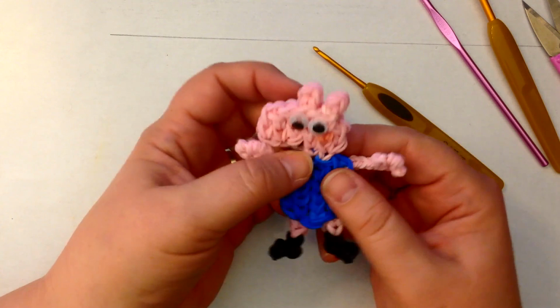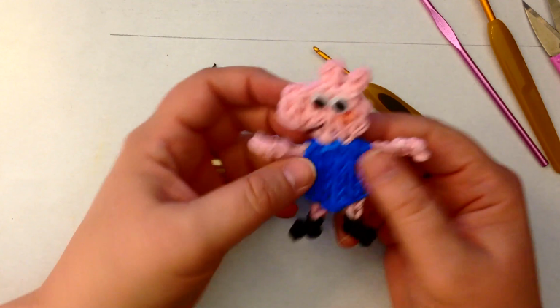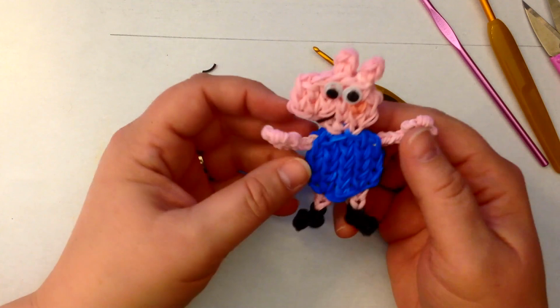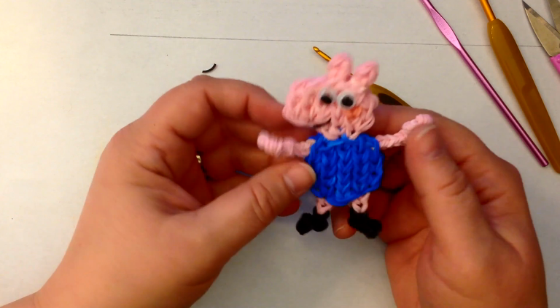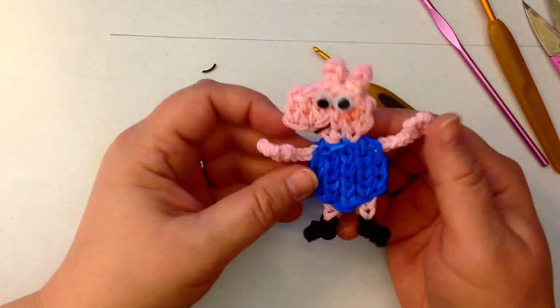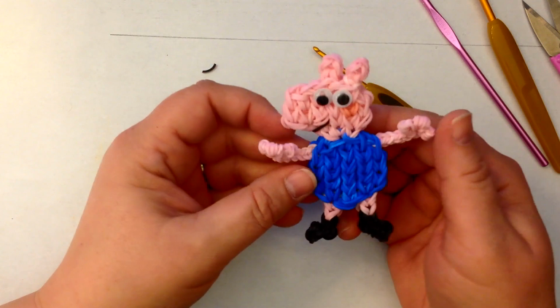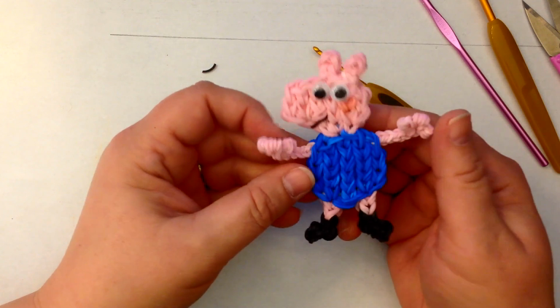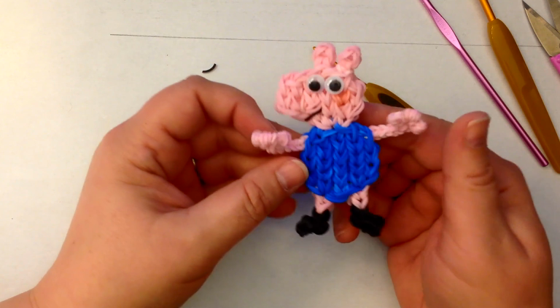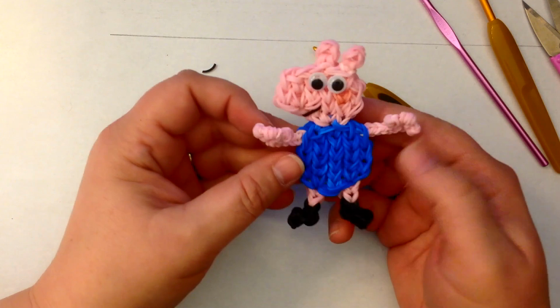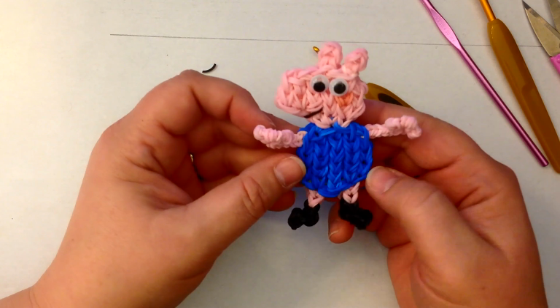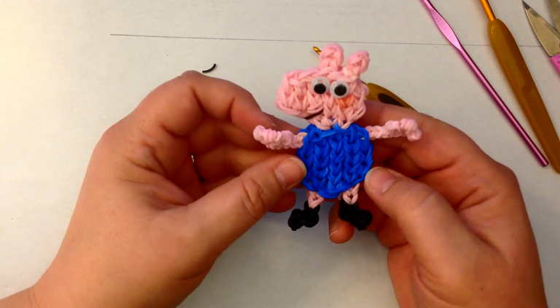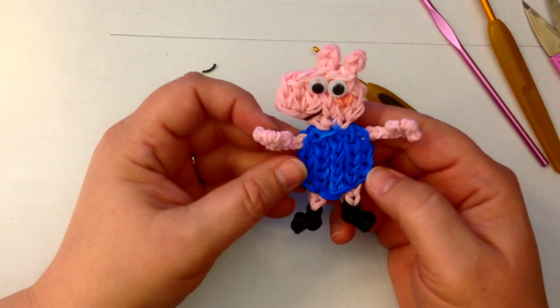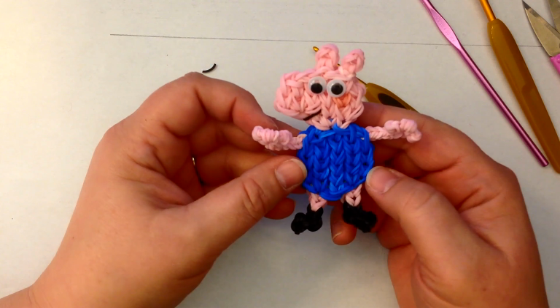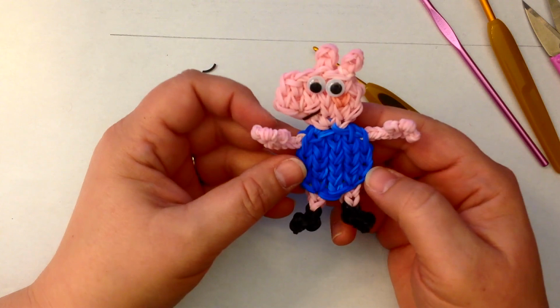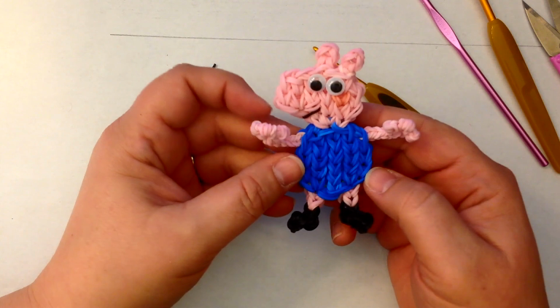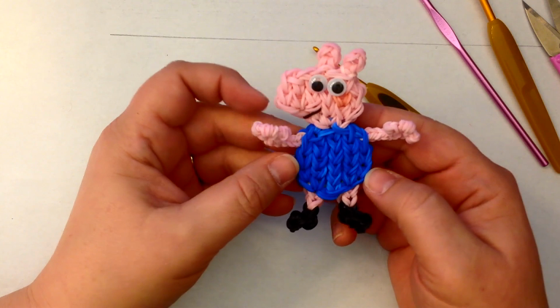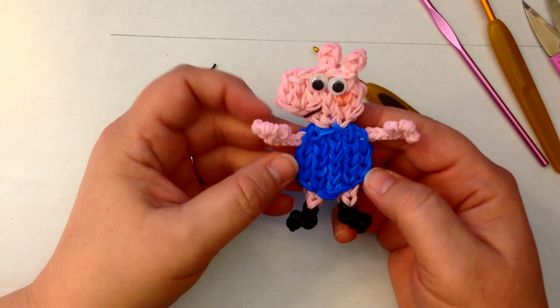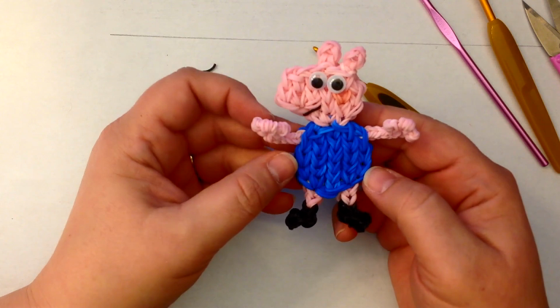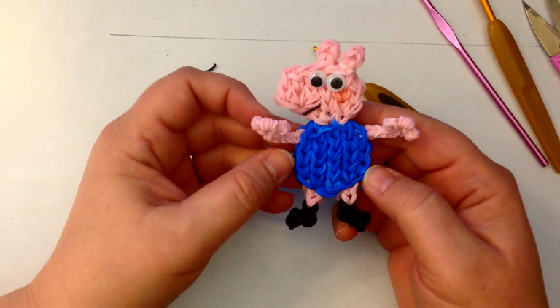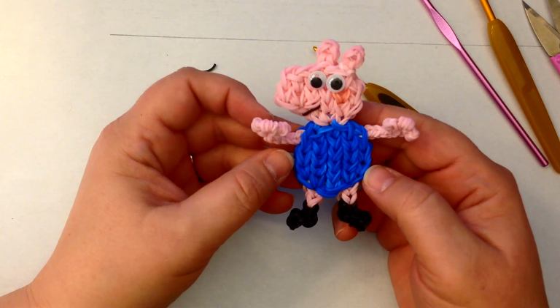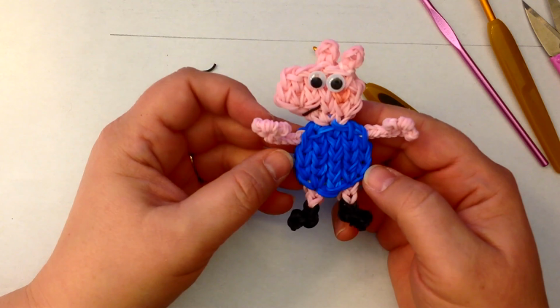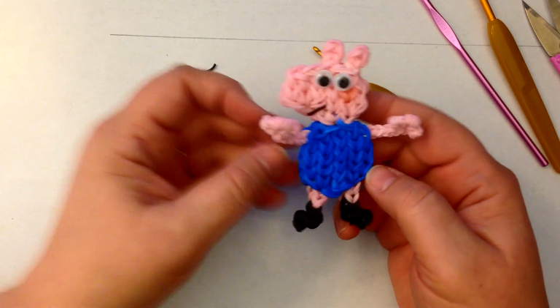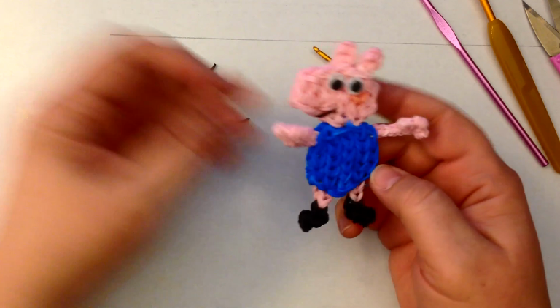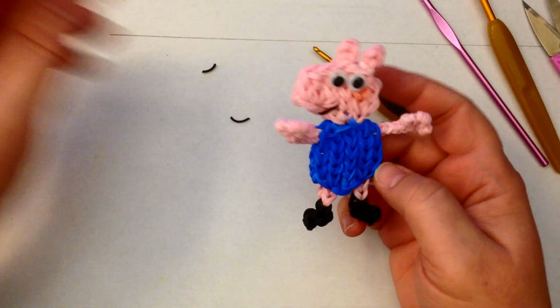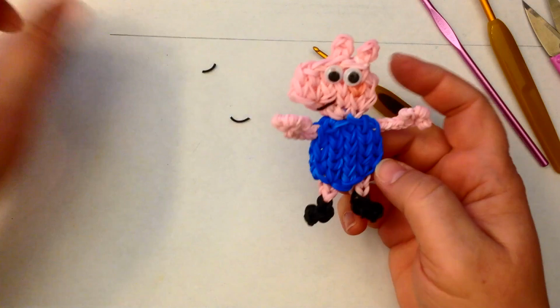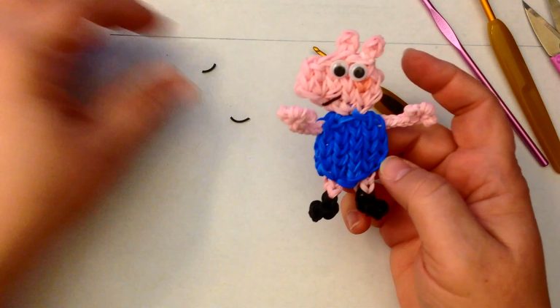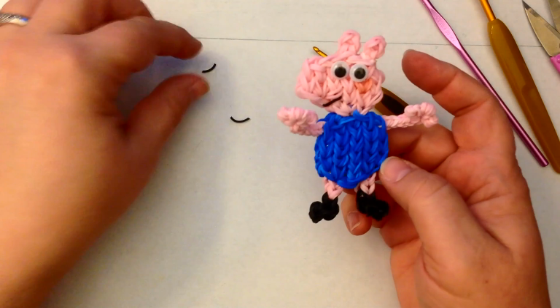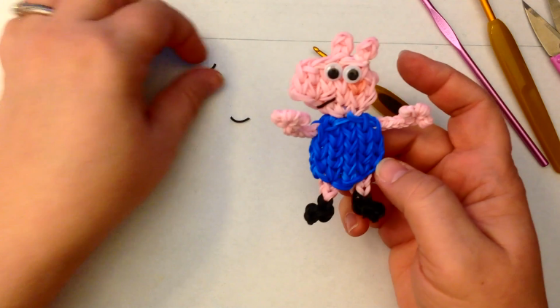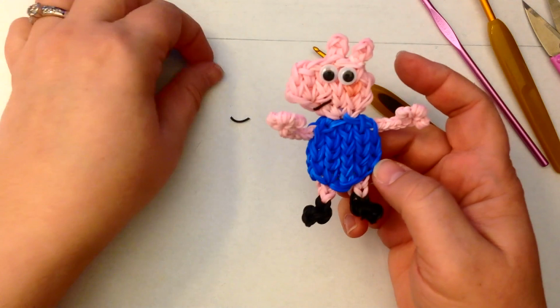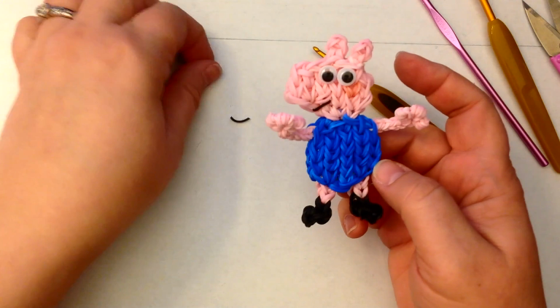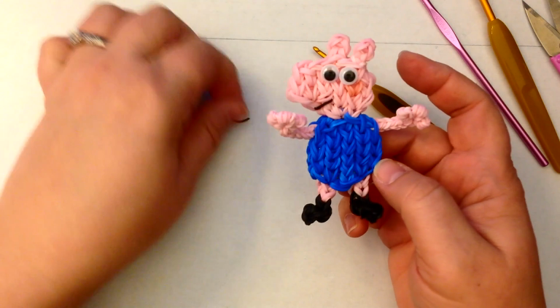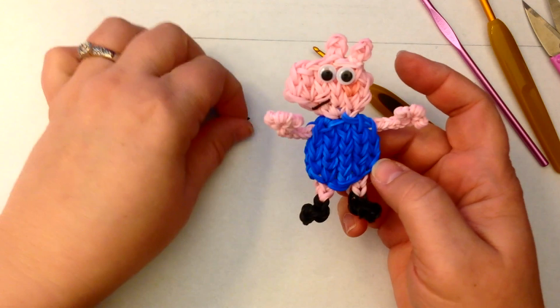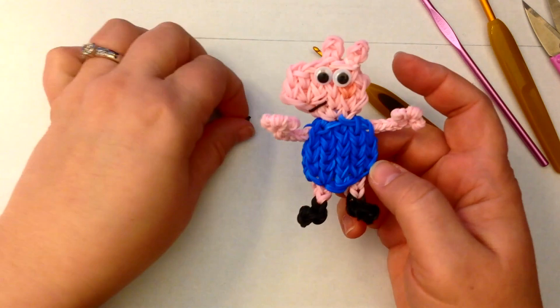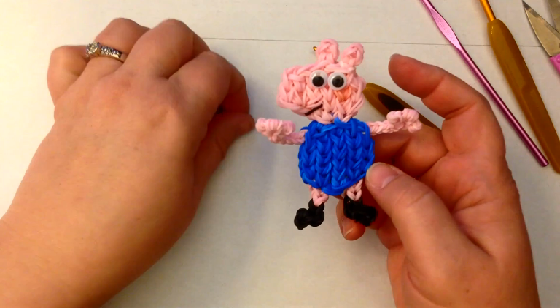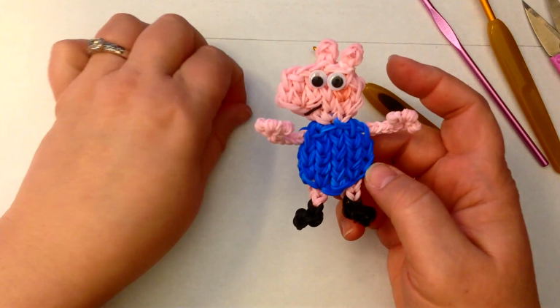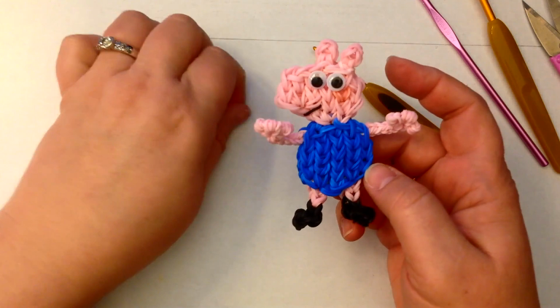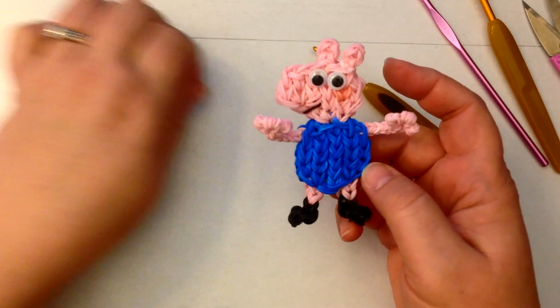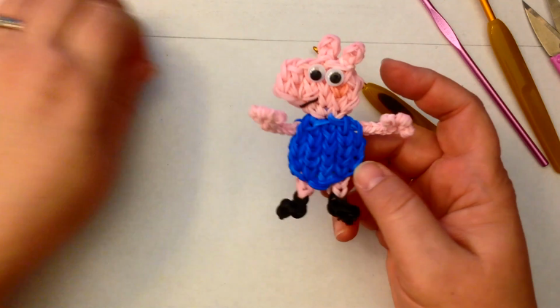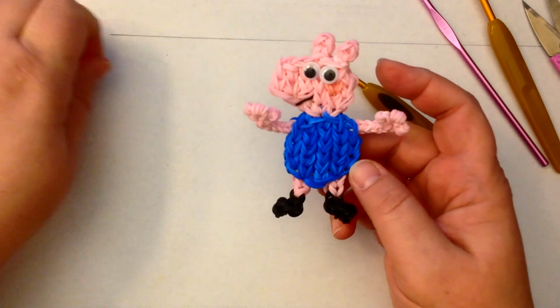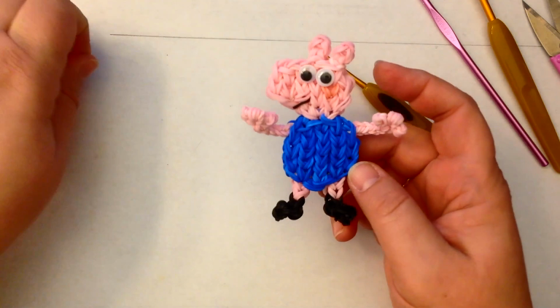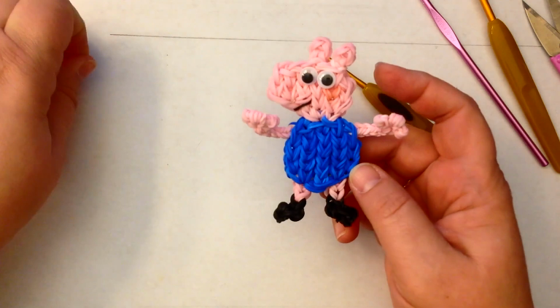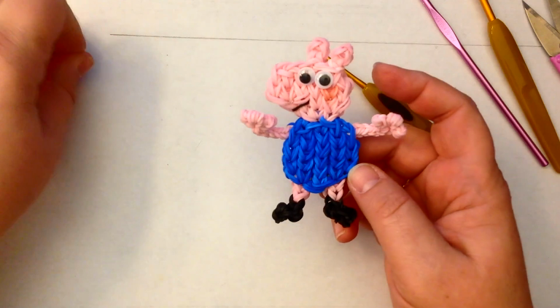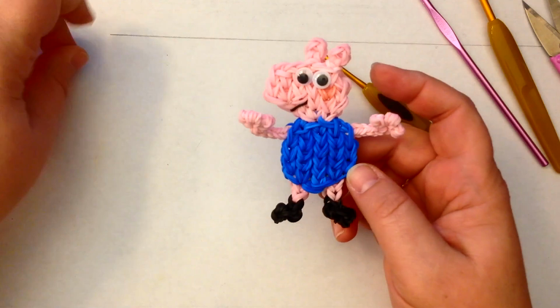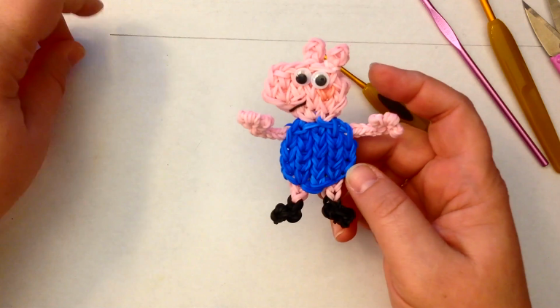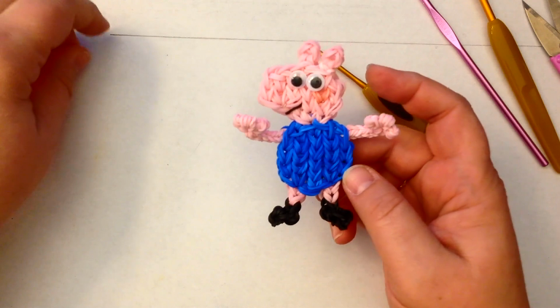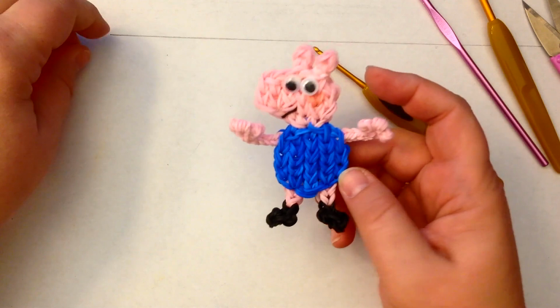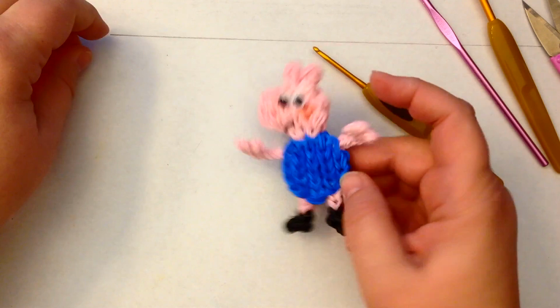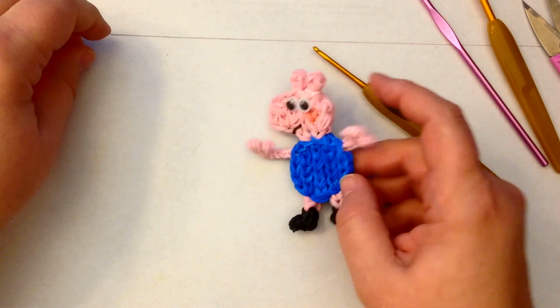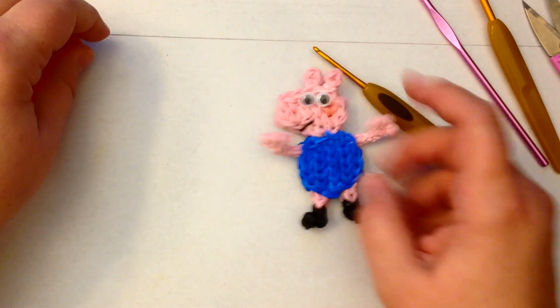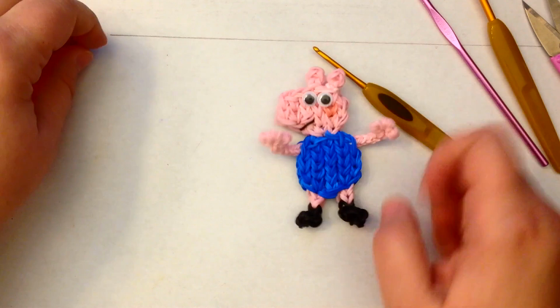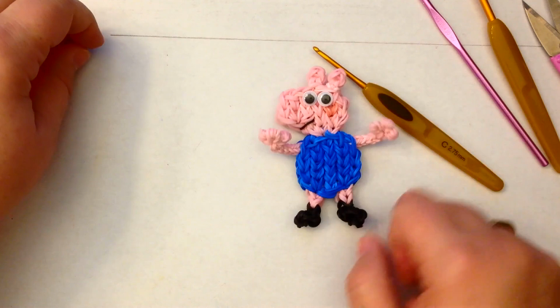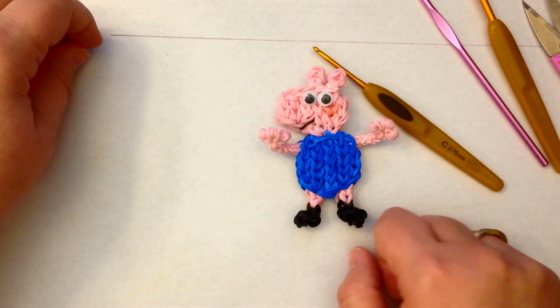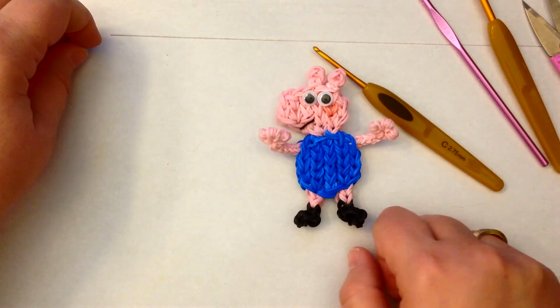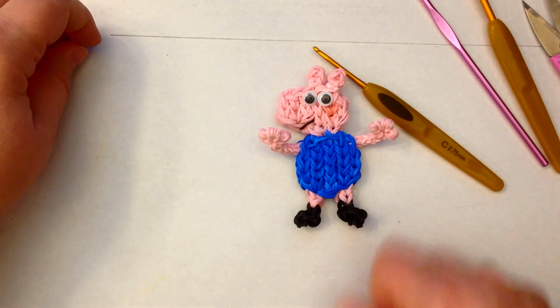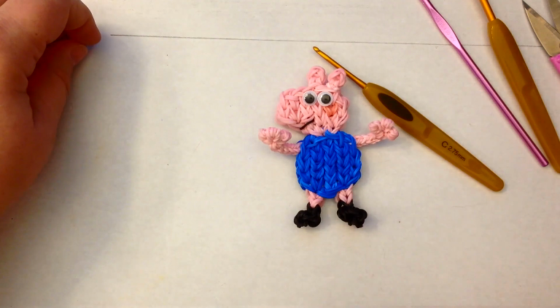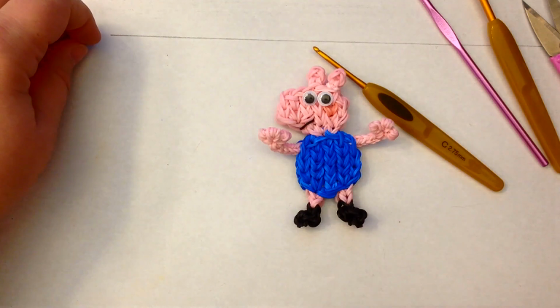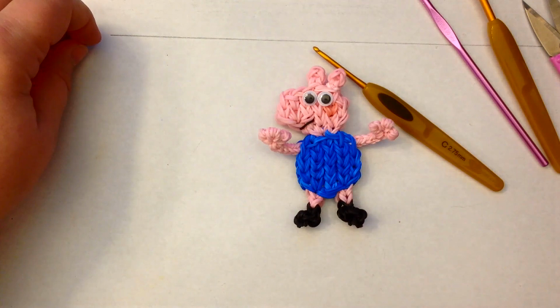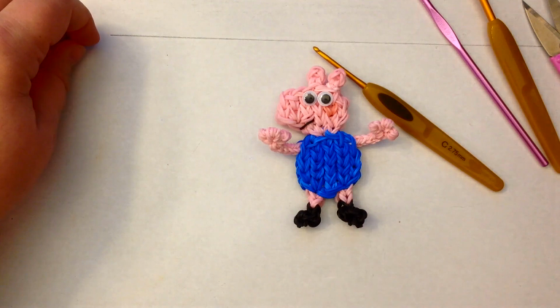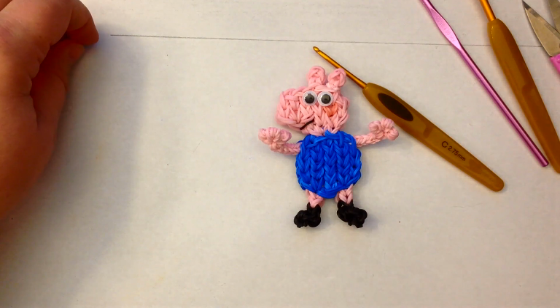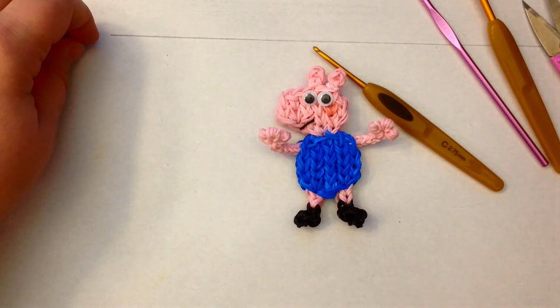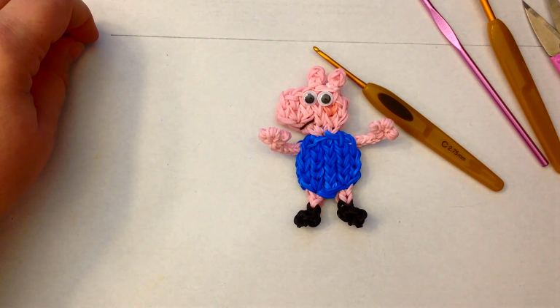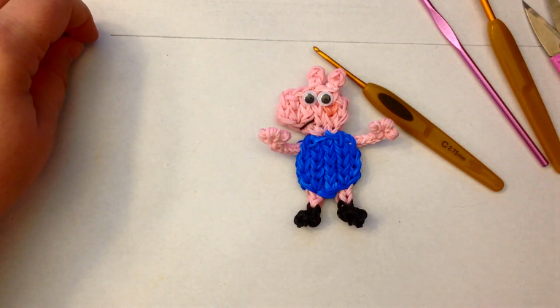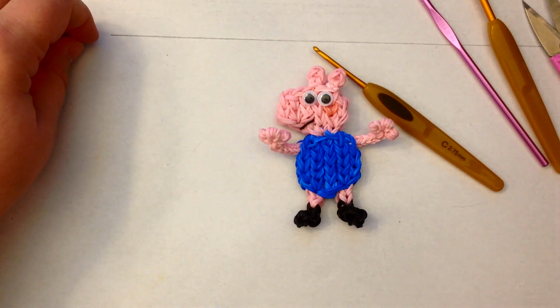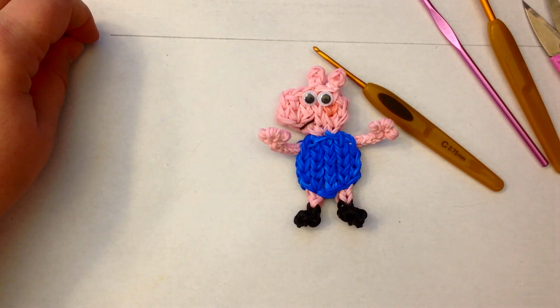And there you have George Pig. I really hope you enjoy making him. Take care, bye-bye.